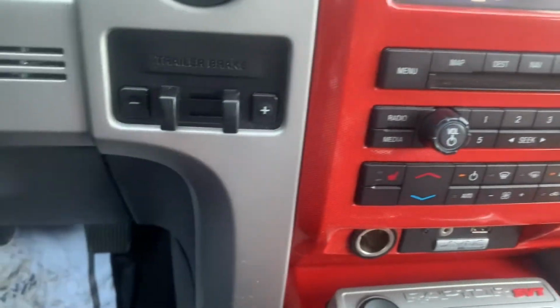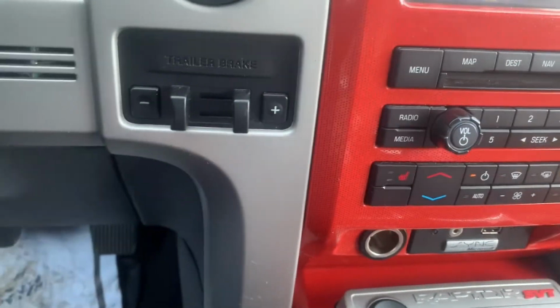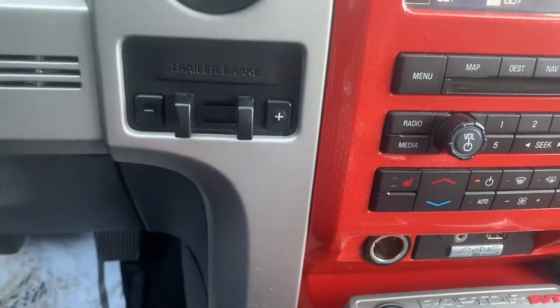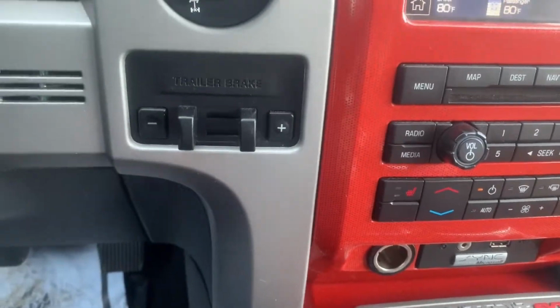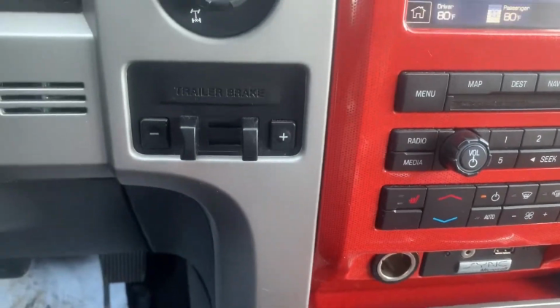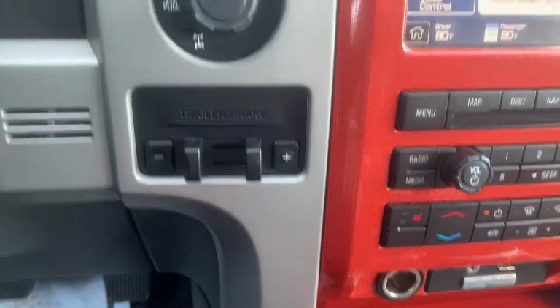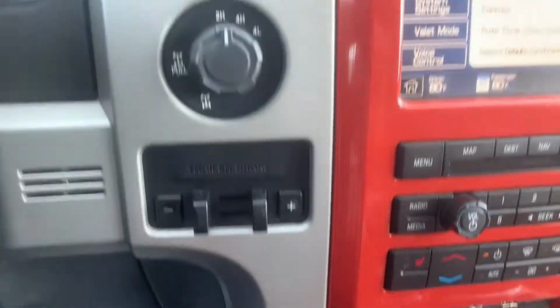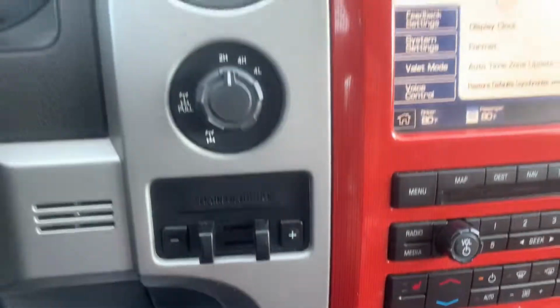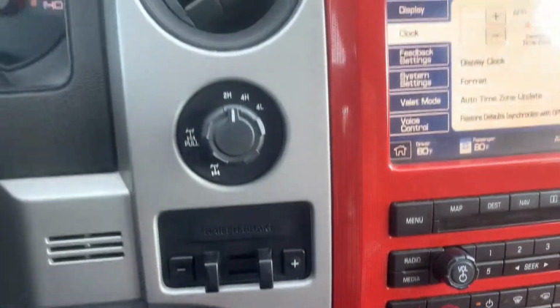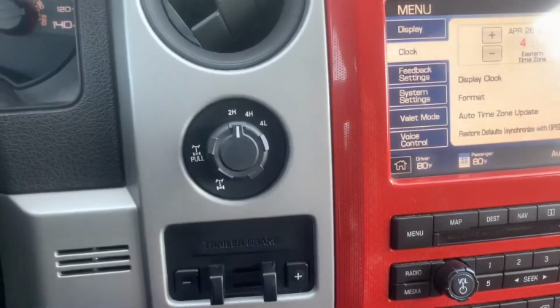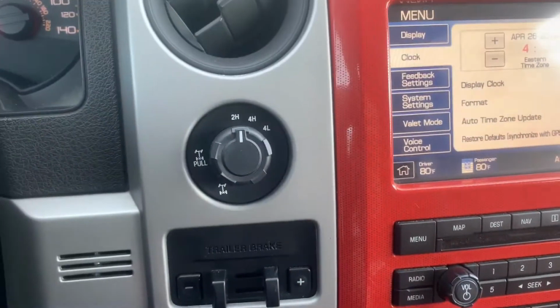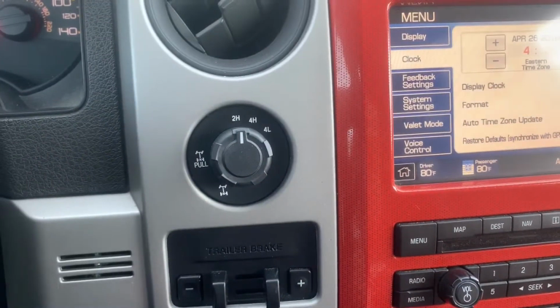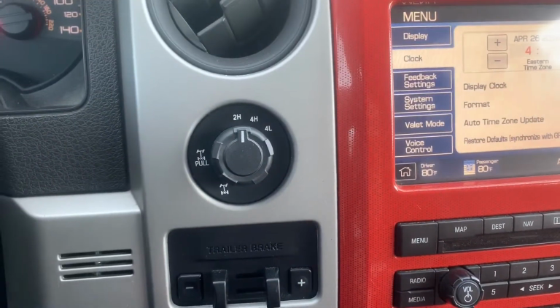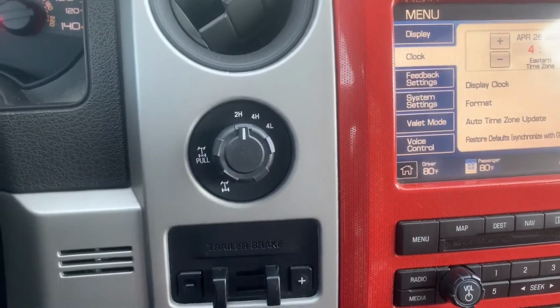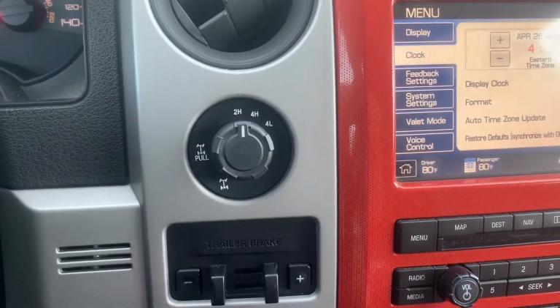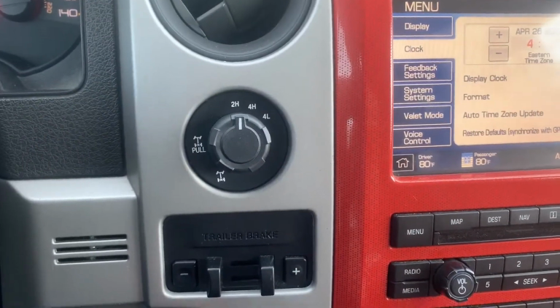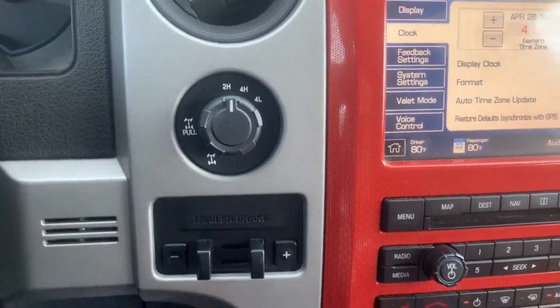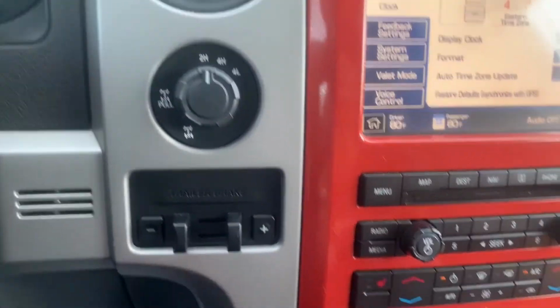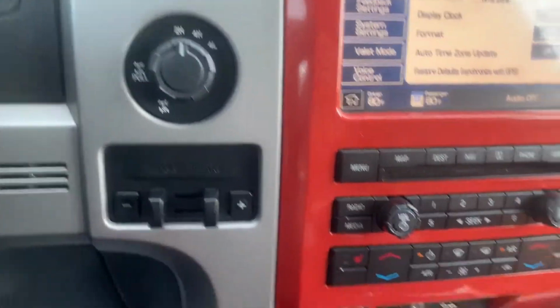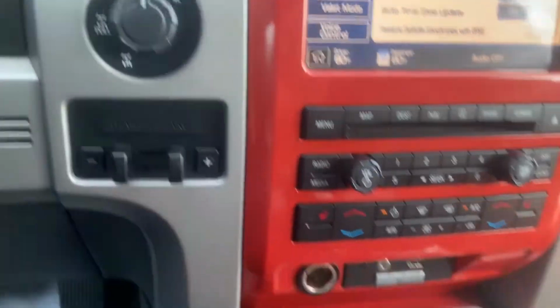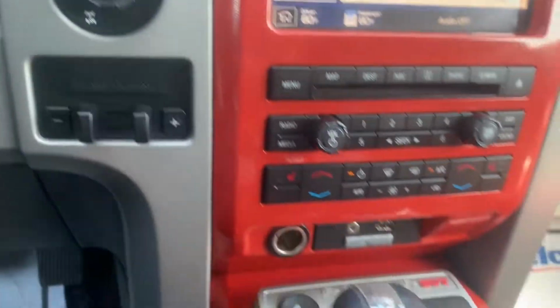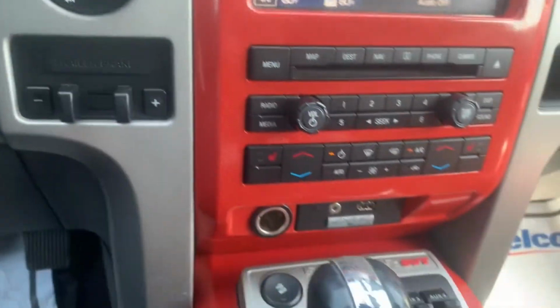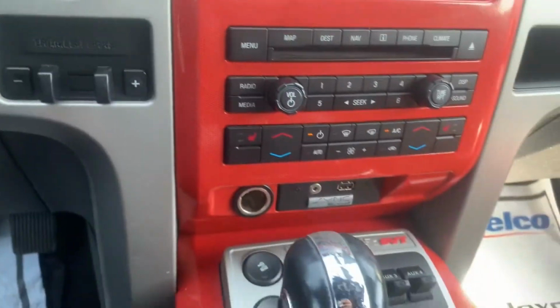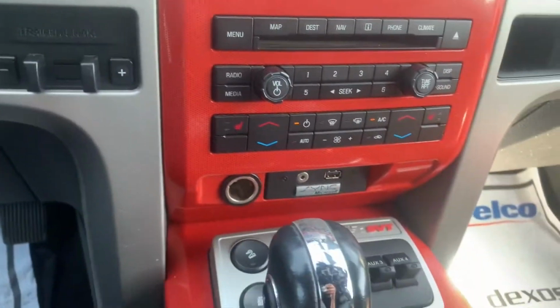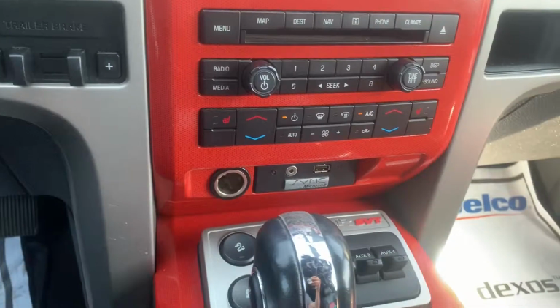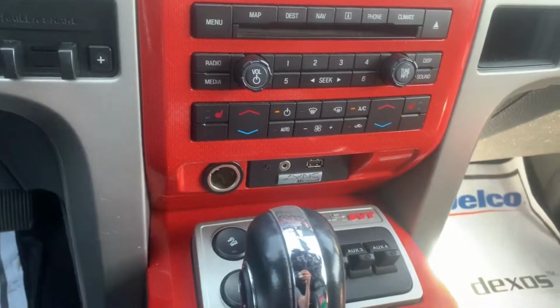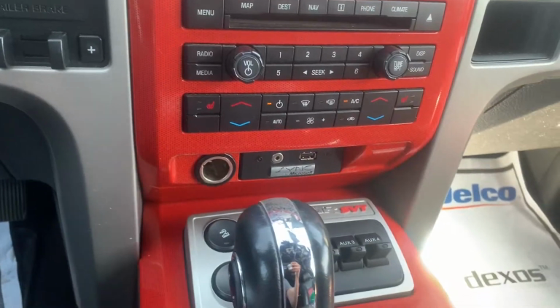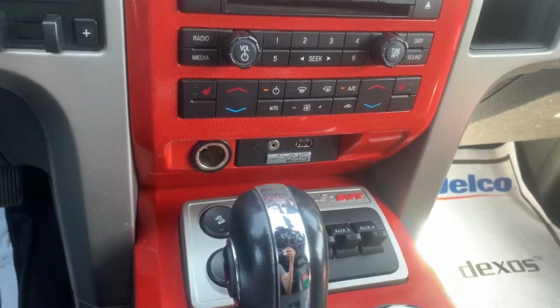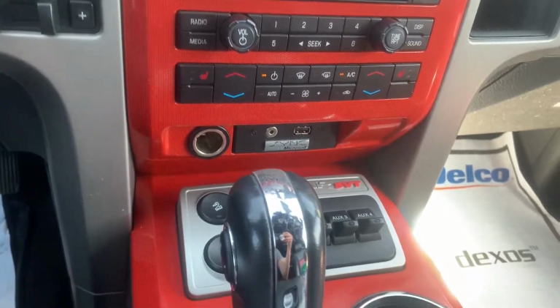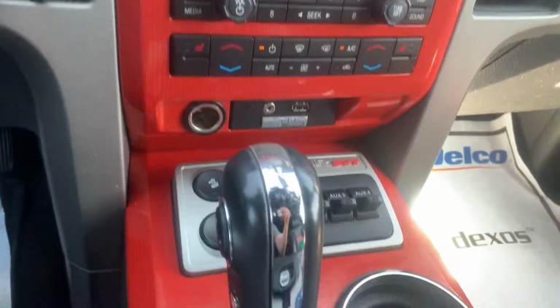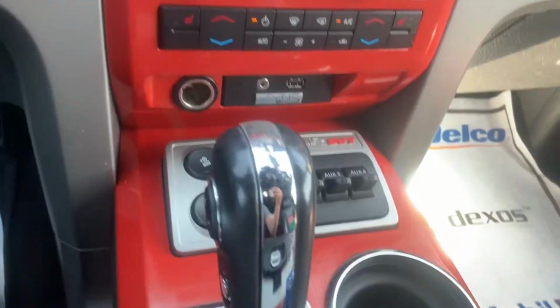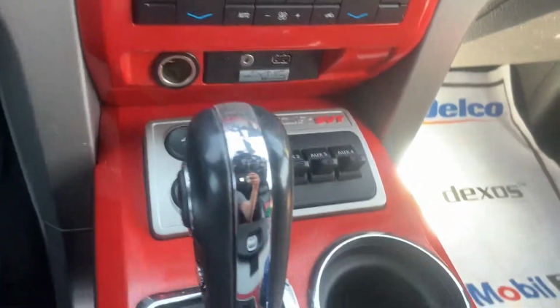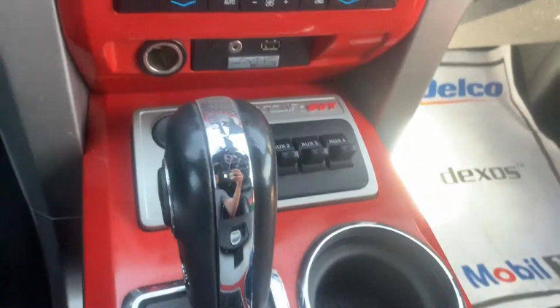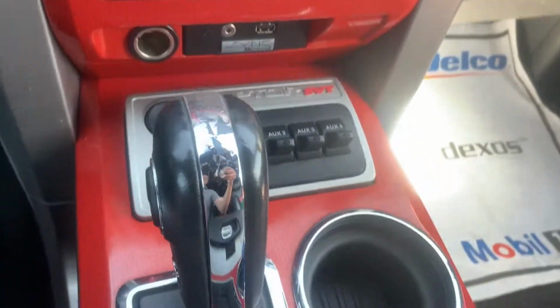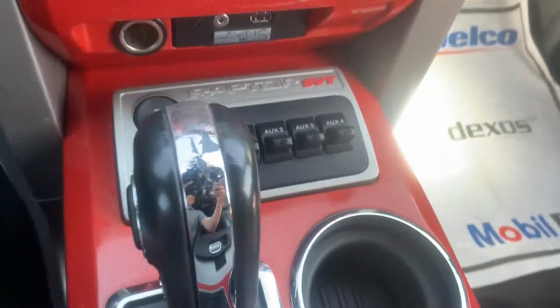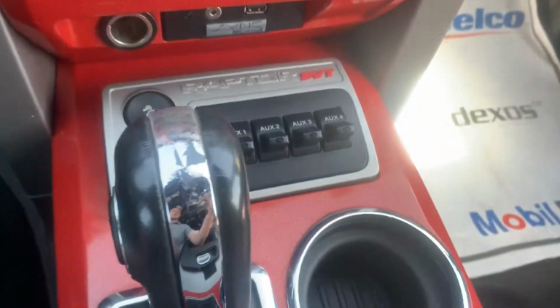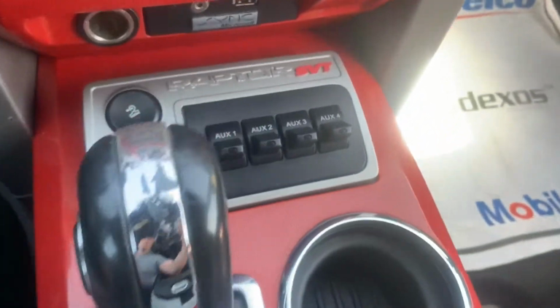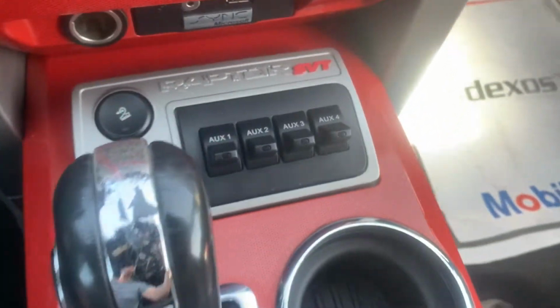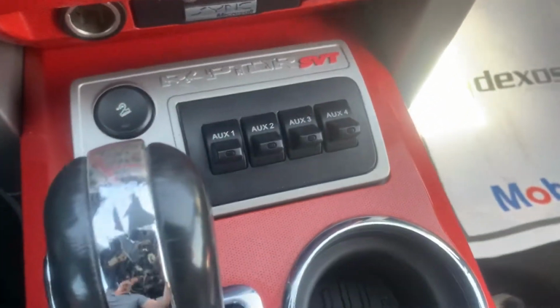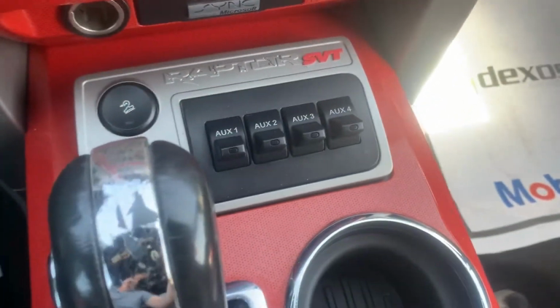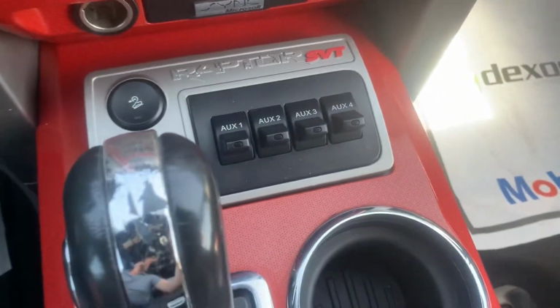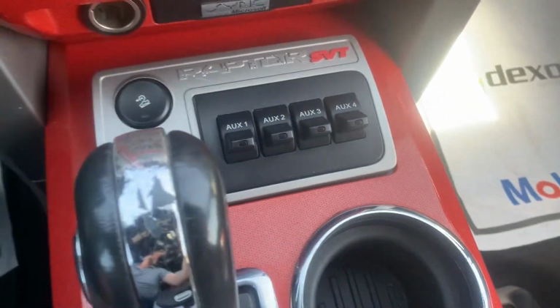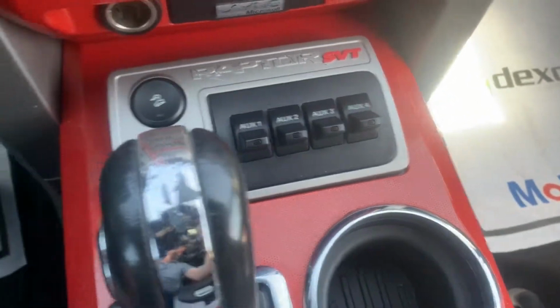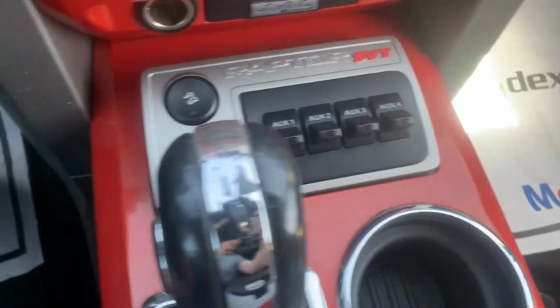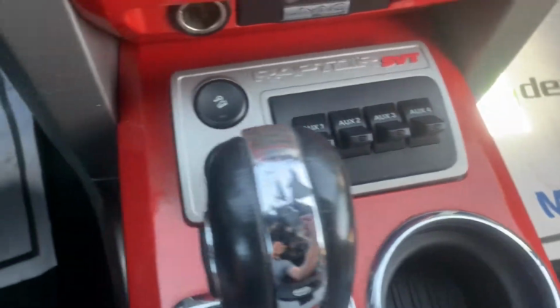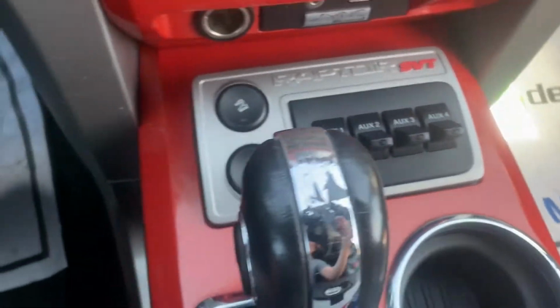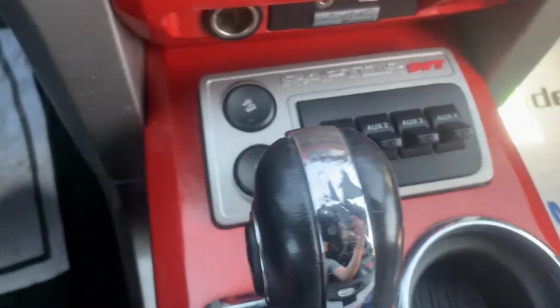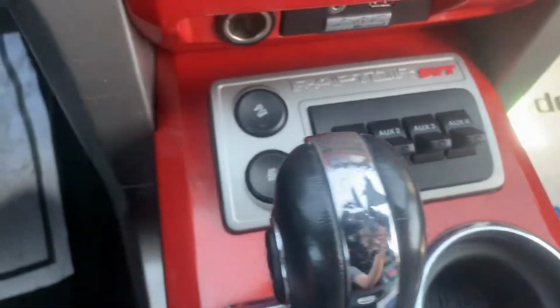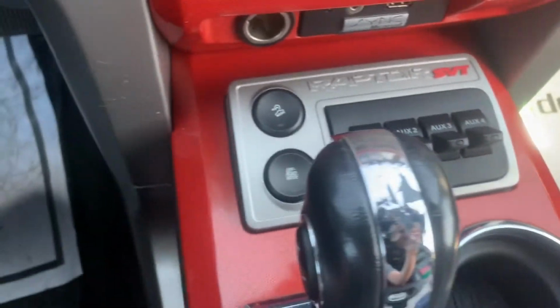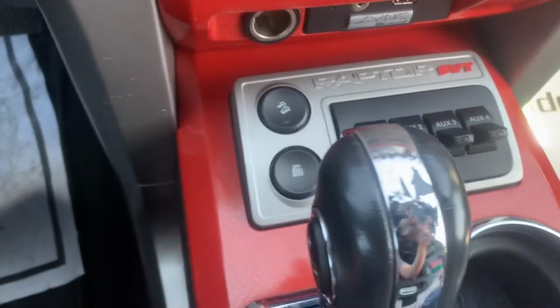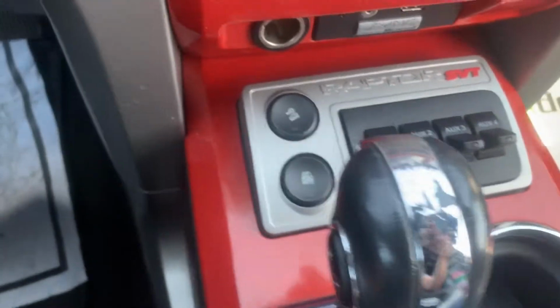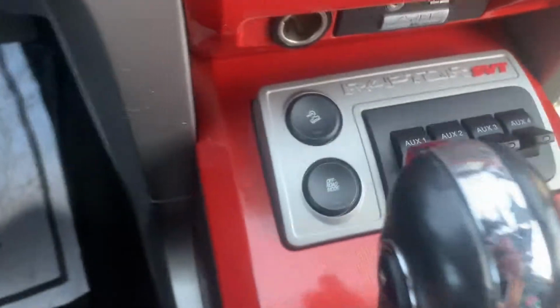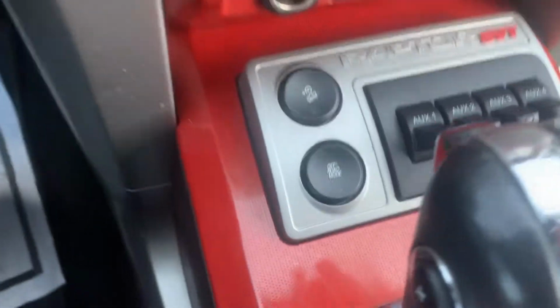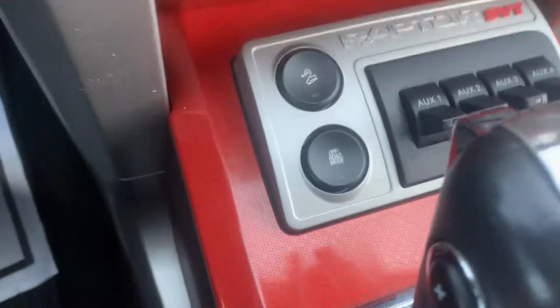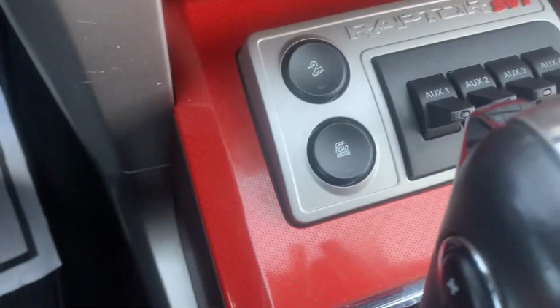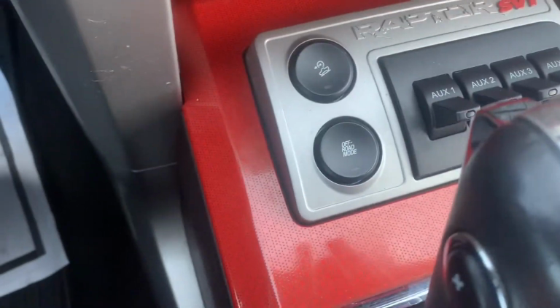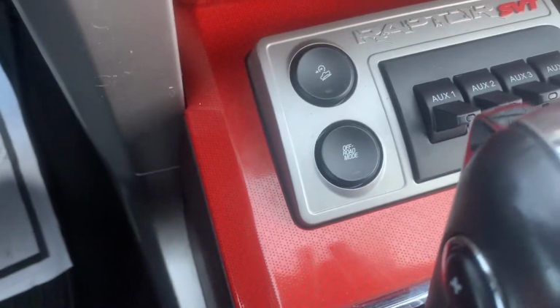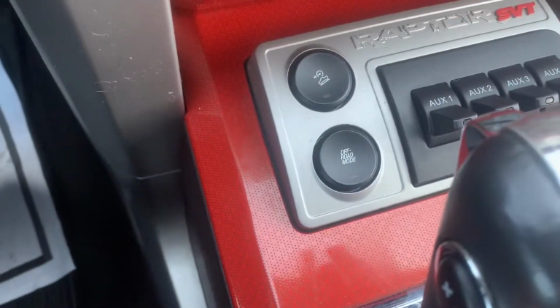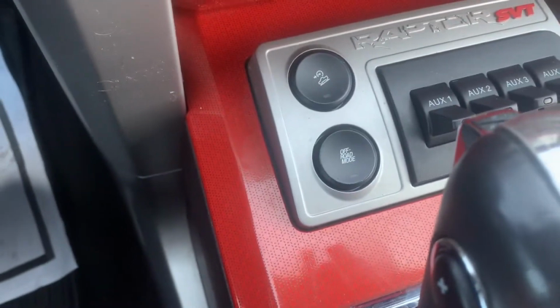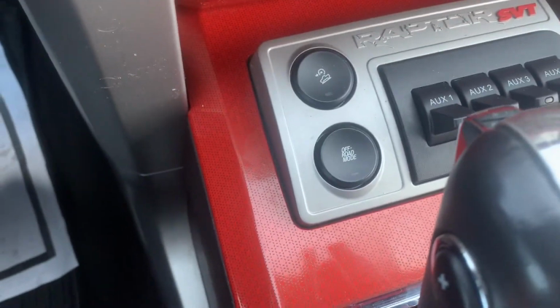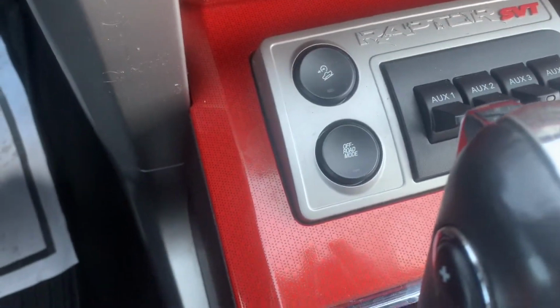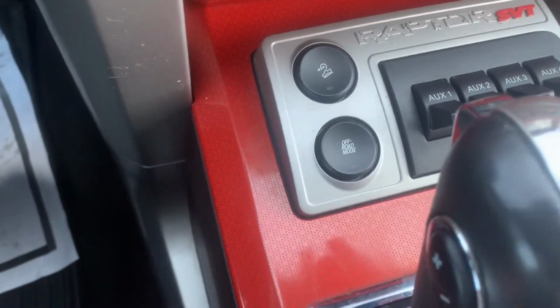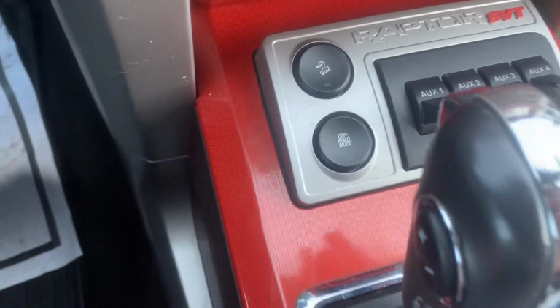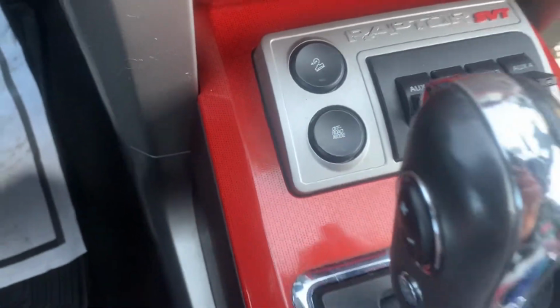Trailer brake control, four wheel drive, some auxiliaries here, and downhill descent.